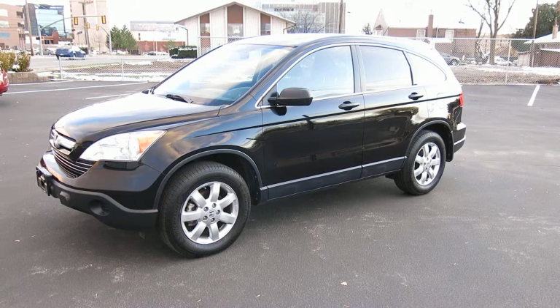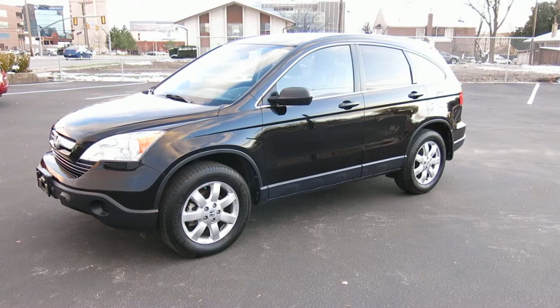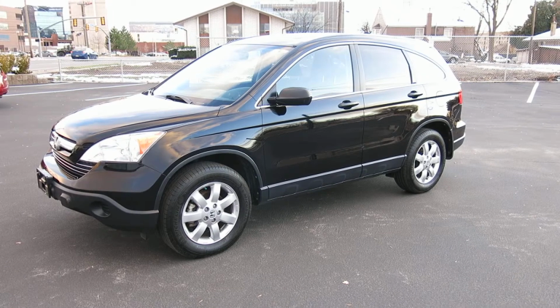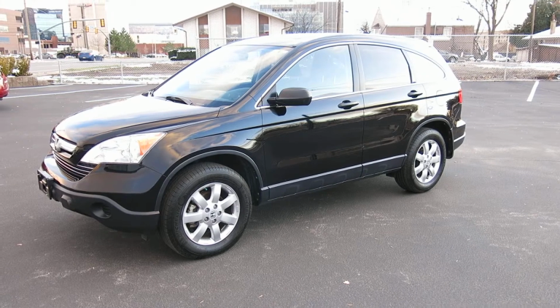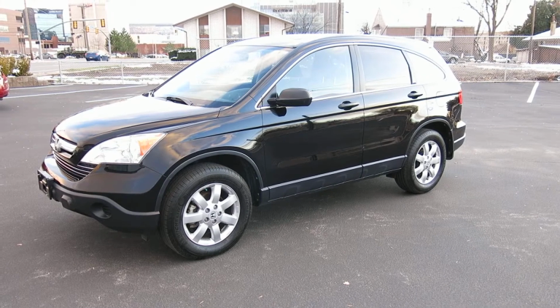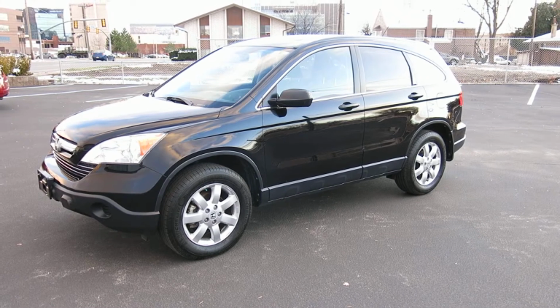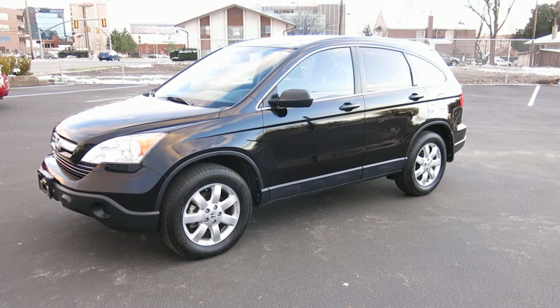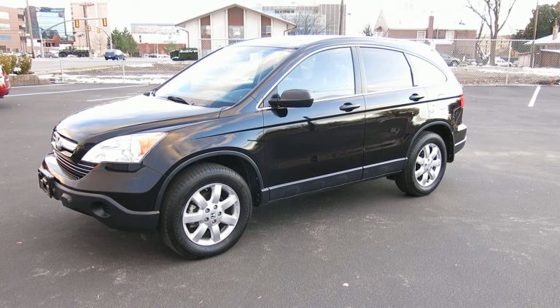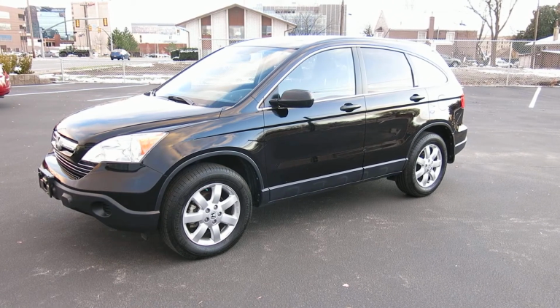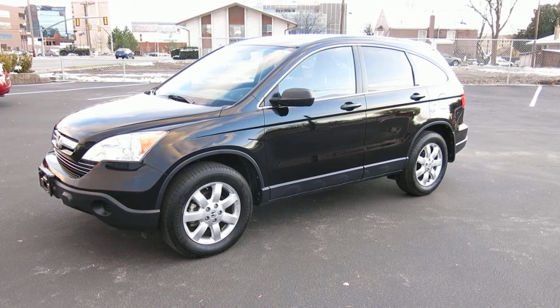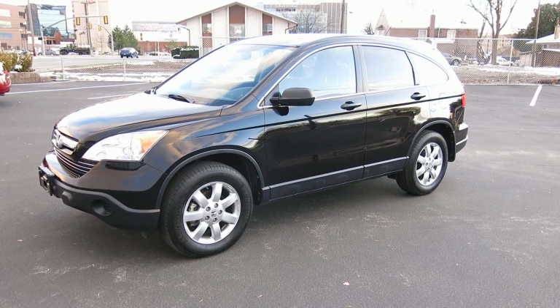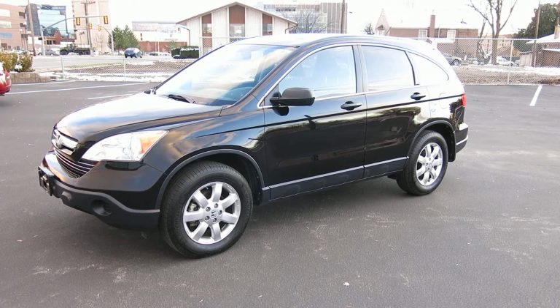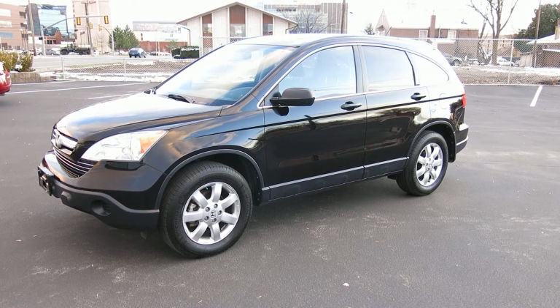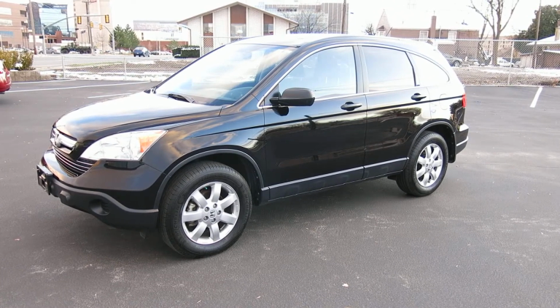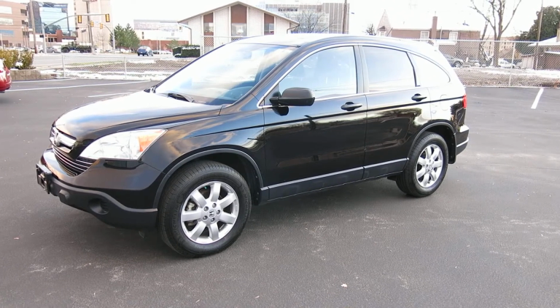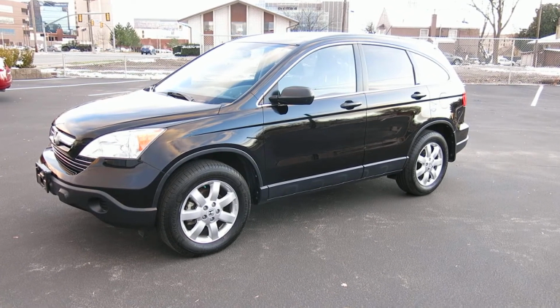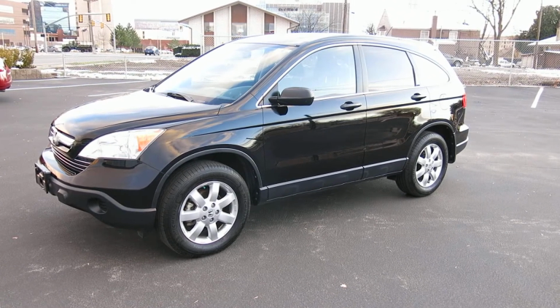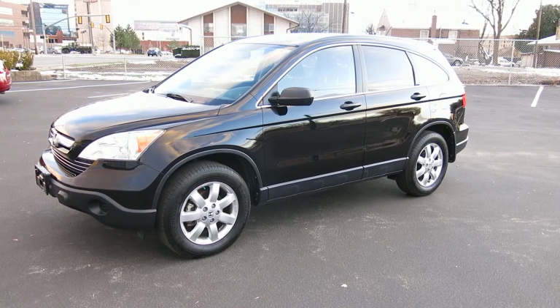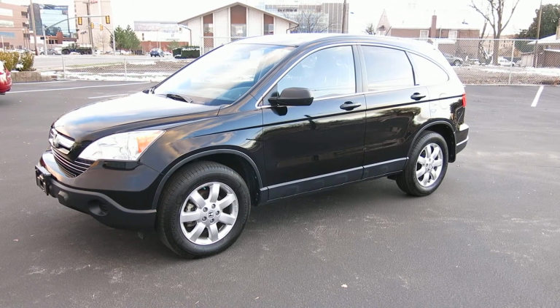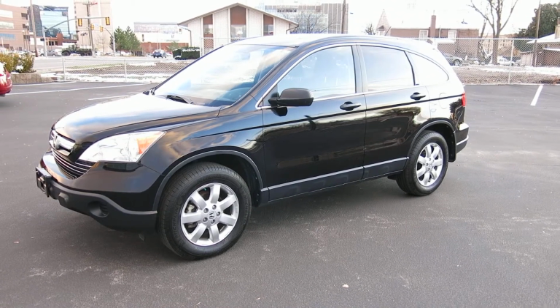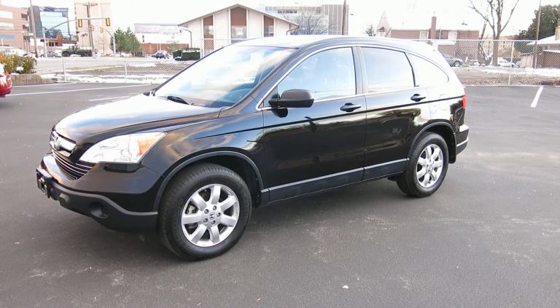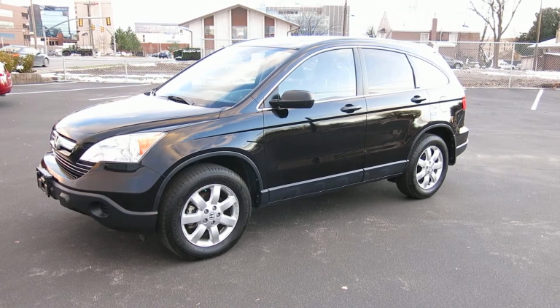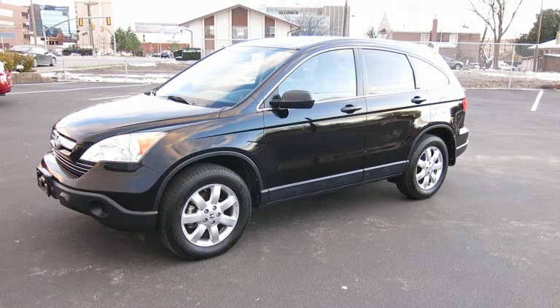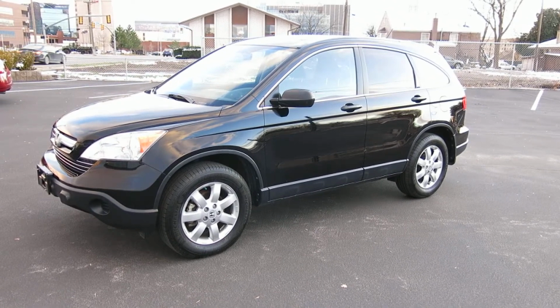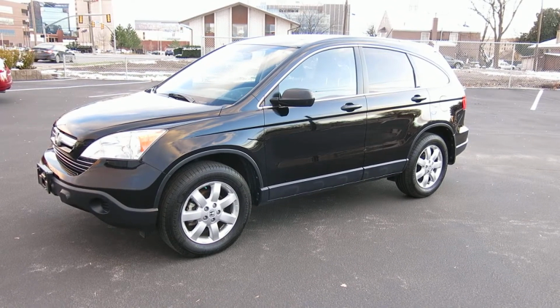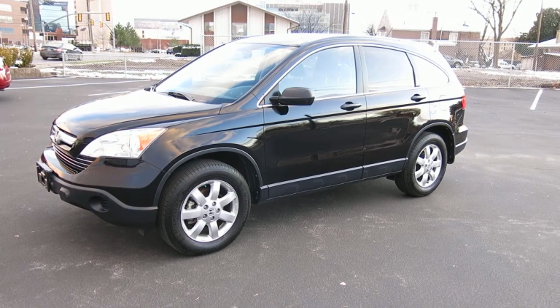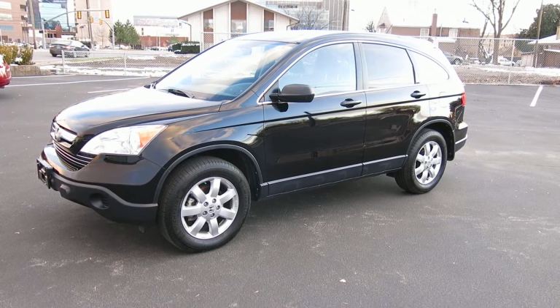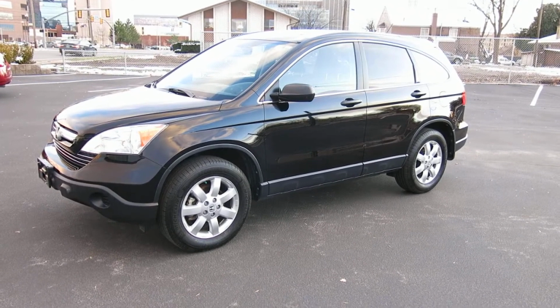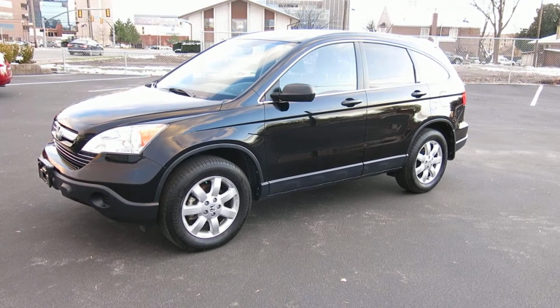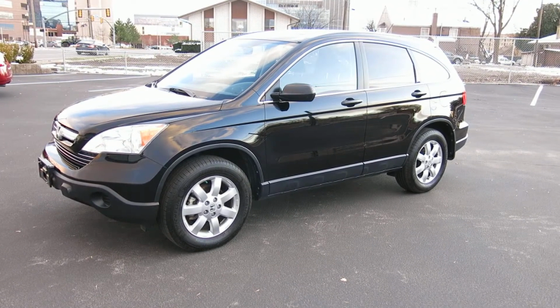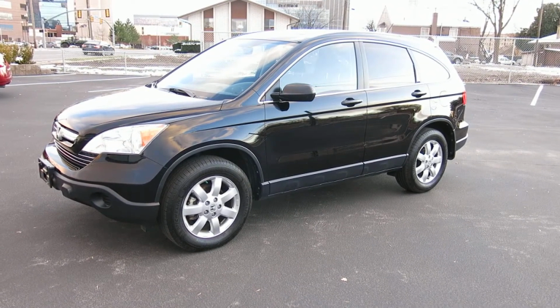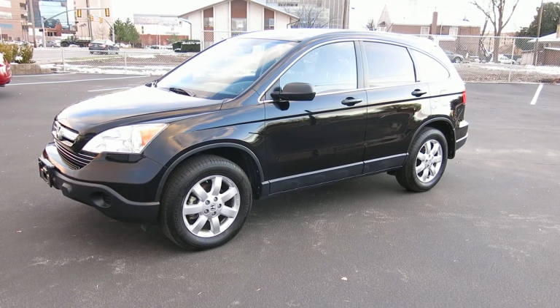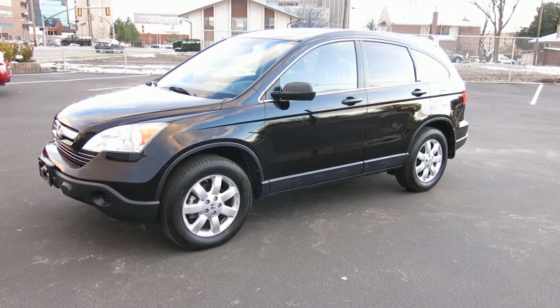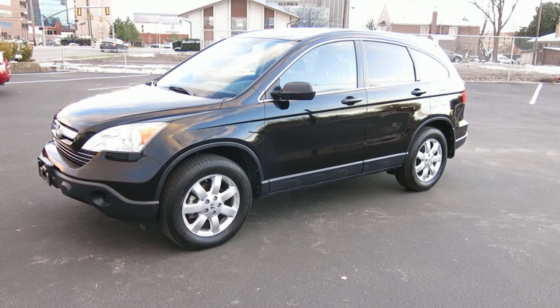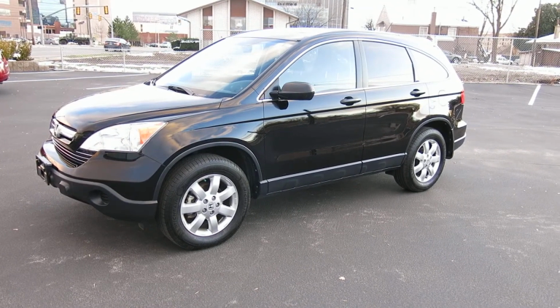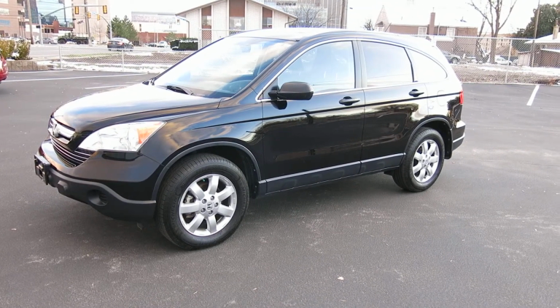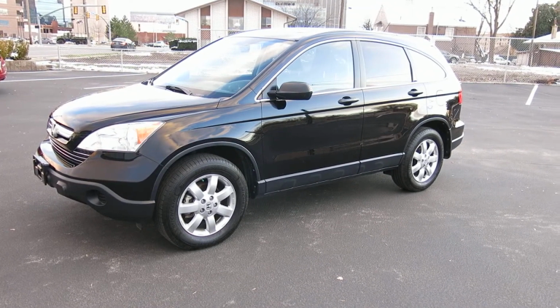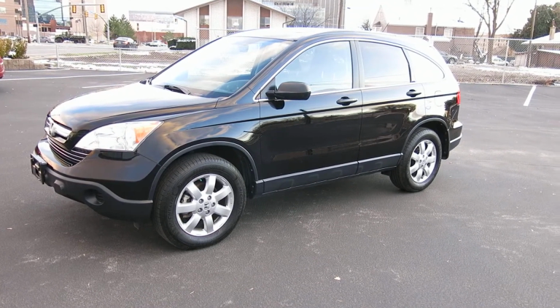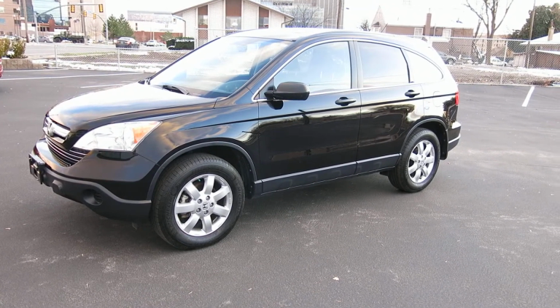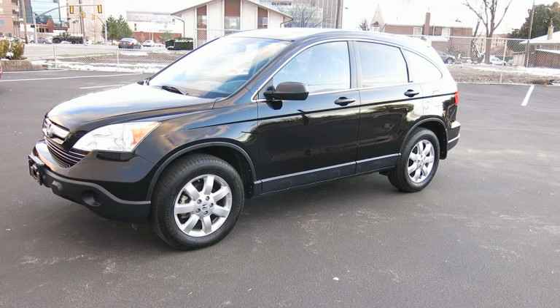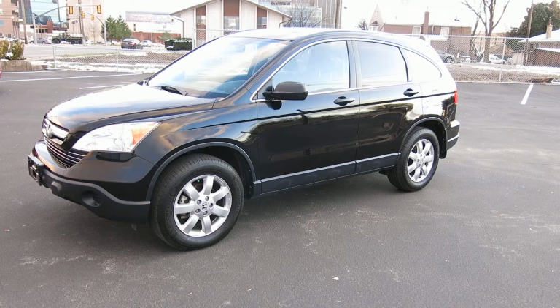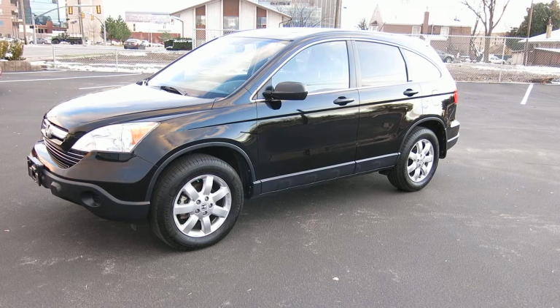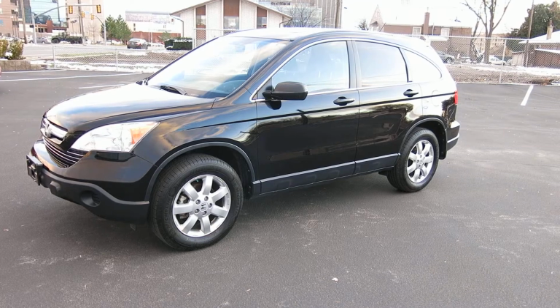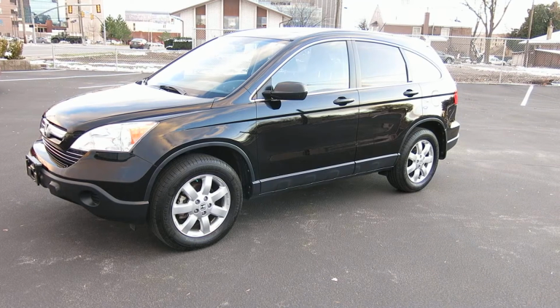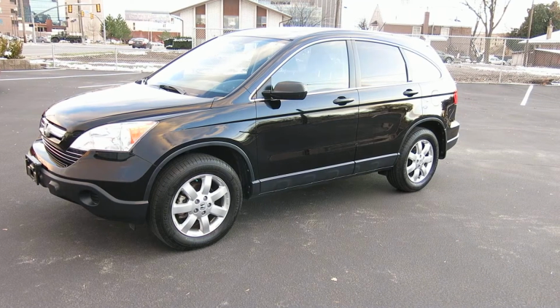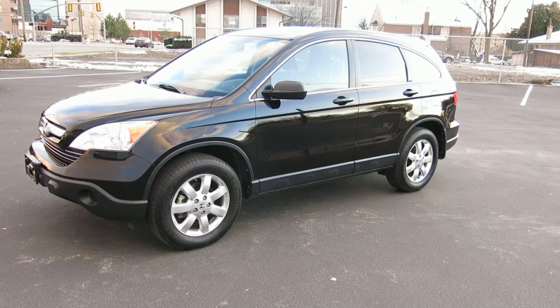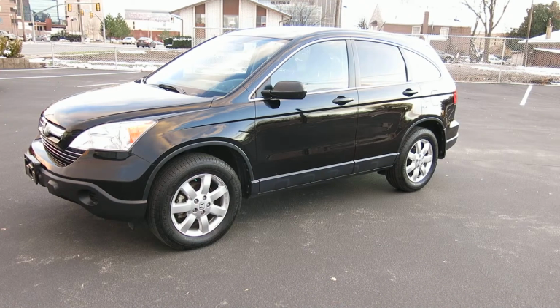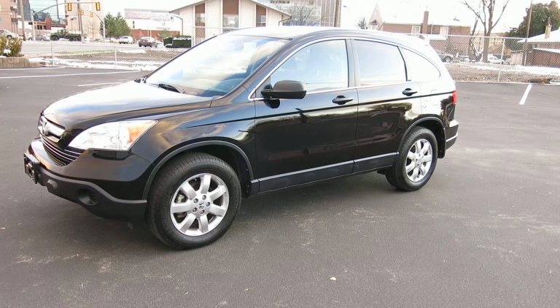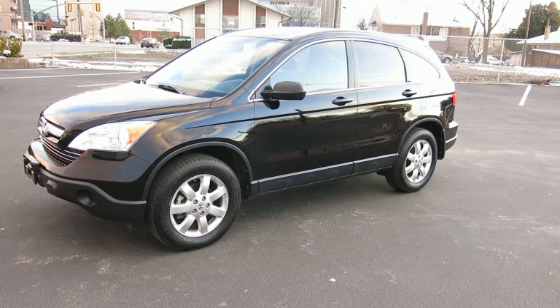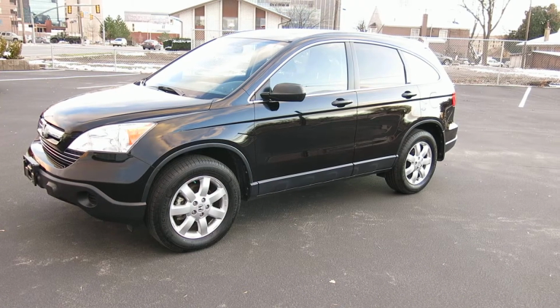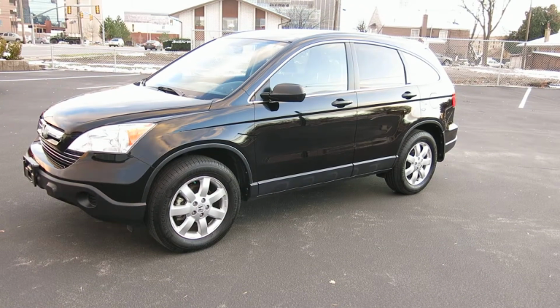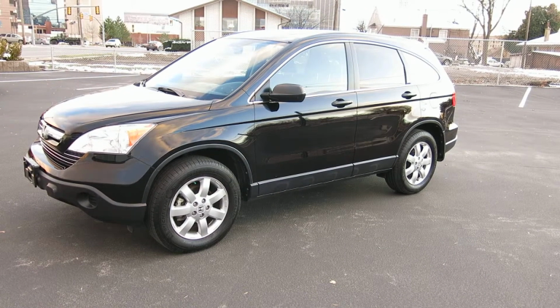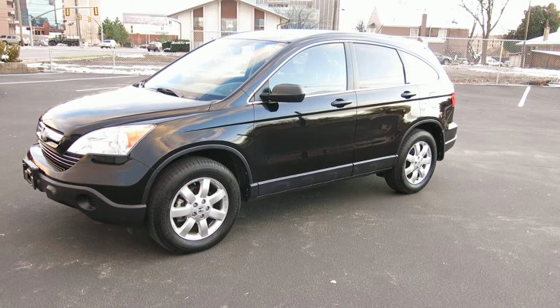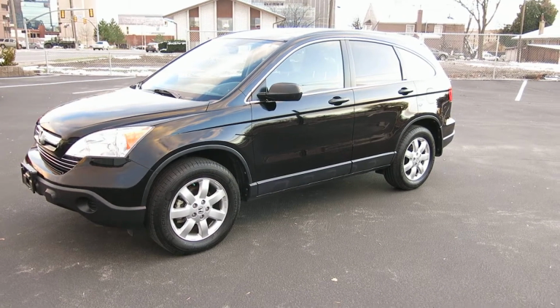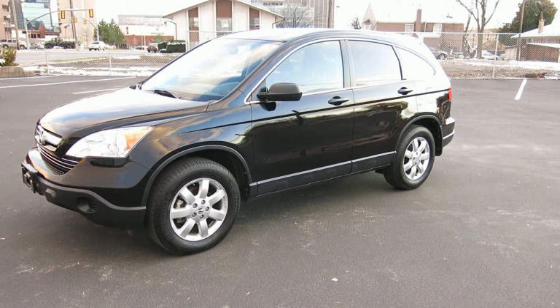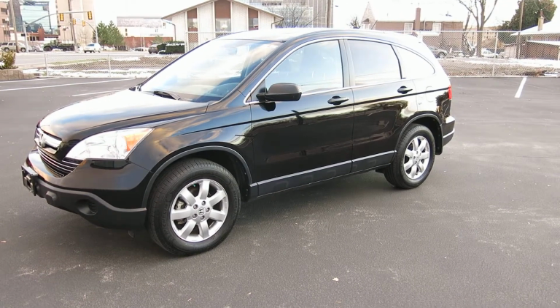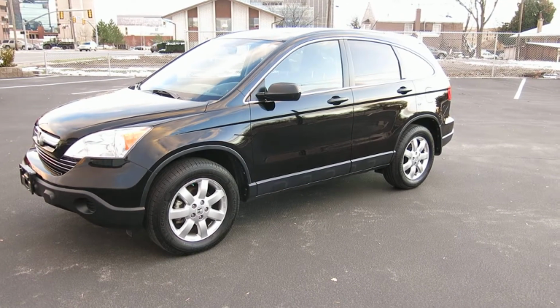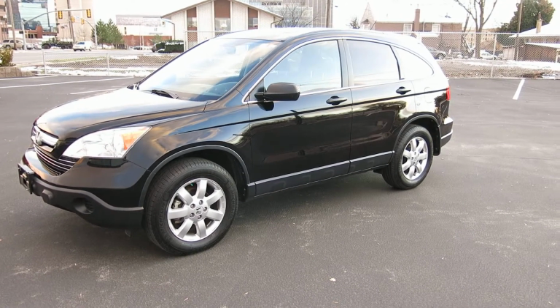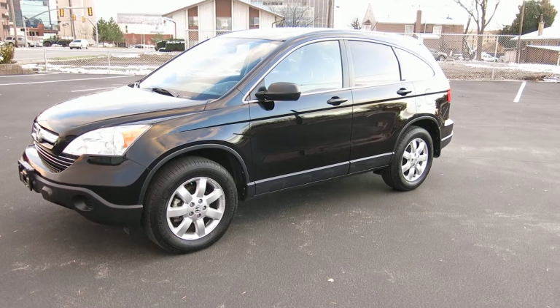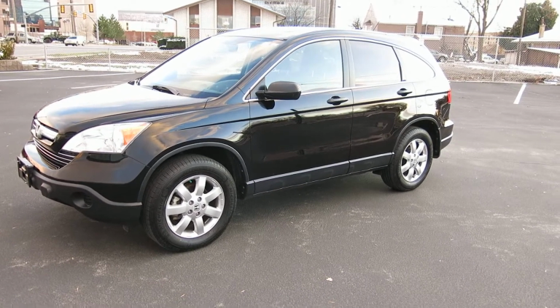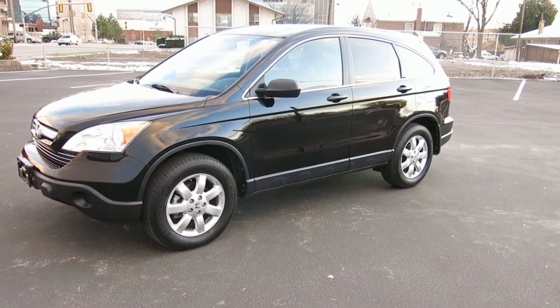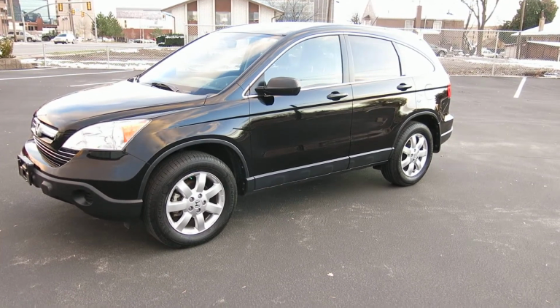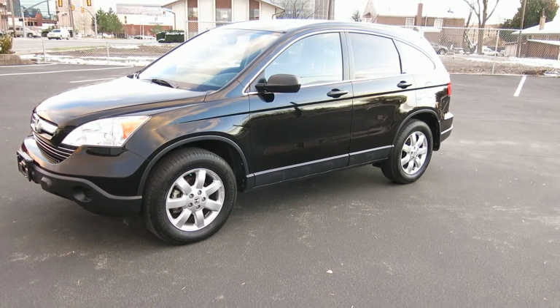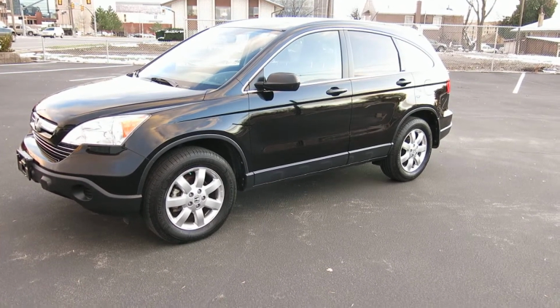Hi, I'm Jason from Woody's Auto Sales here to show you this 2009 Honda CR-V. It is the EX version, and it's loaded up quite nice.